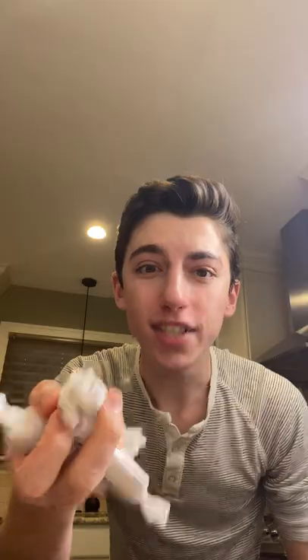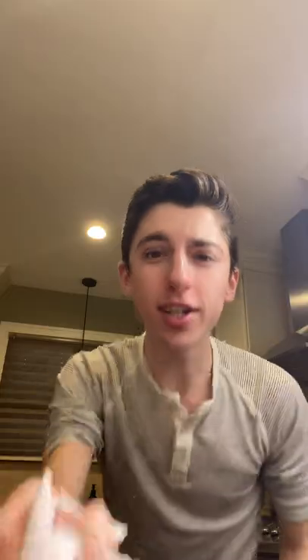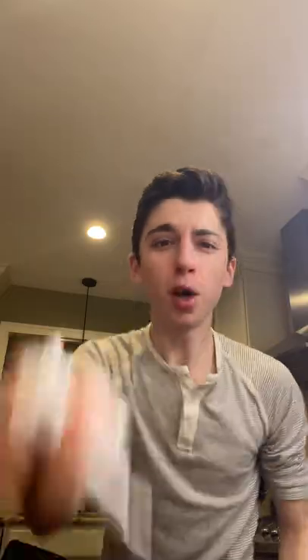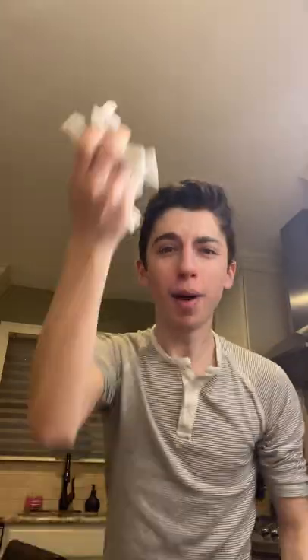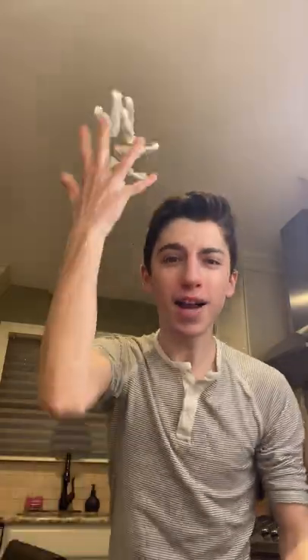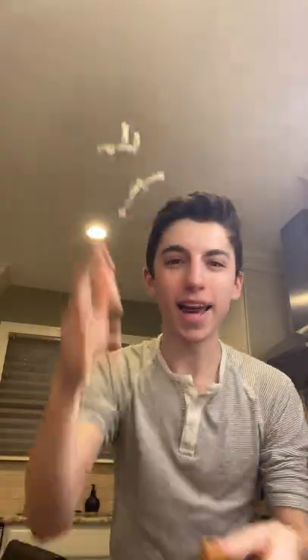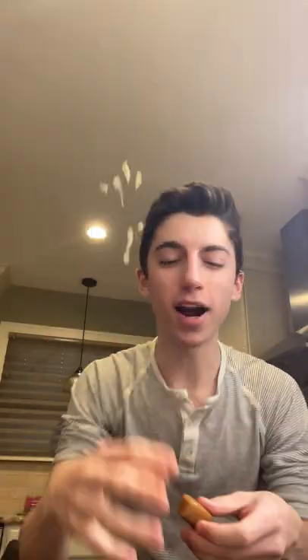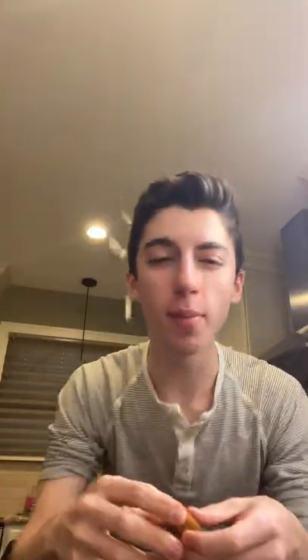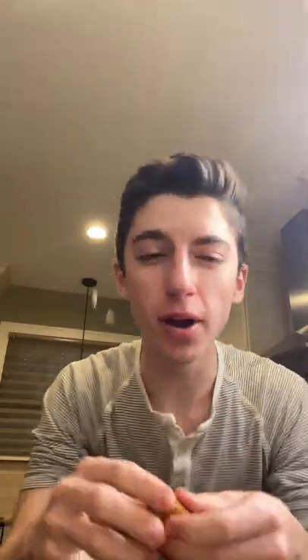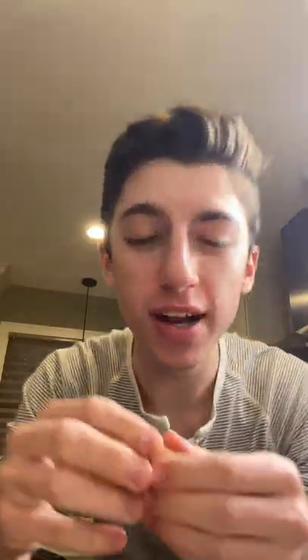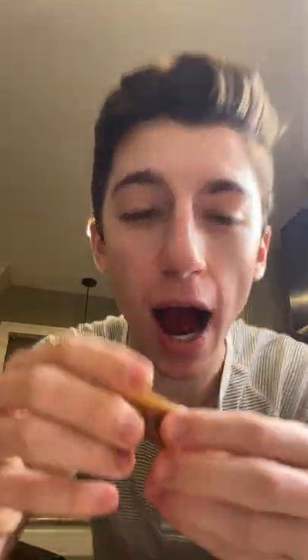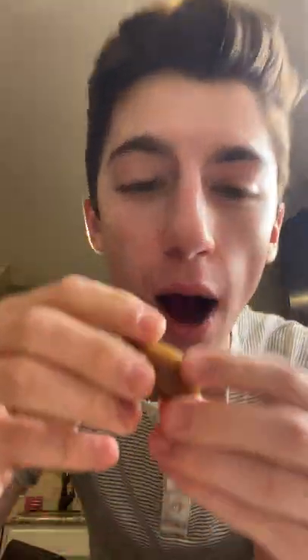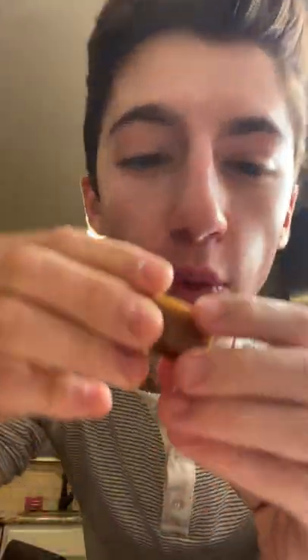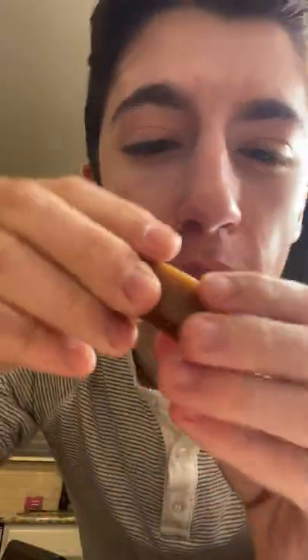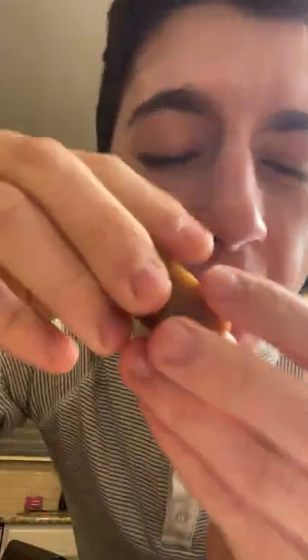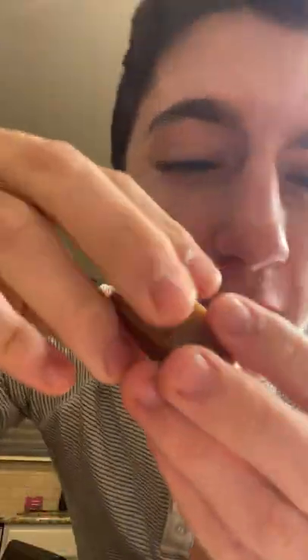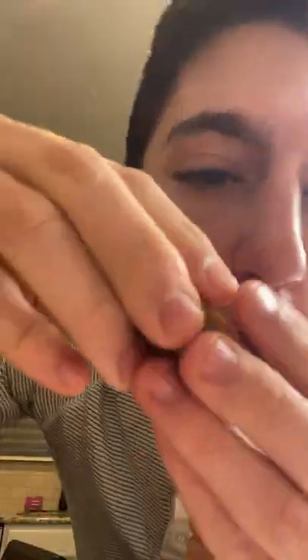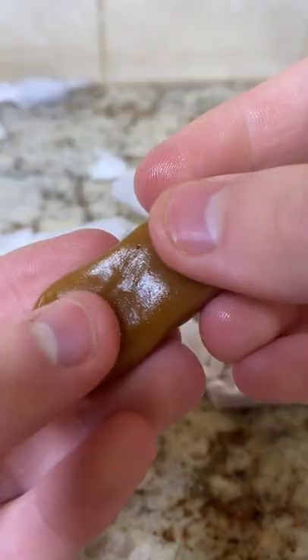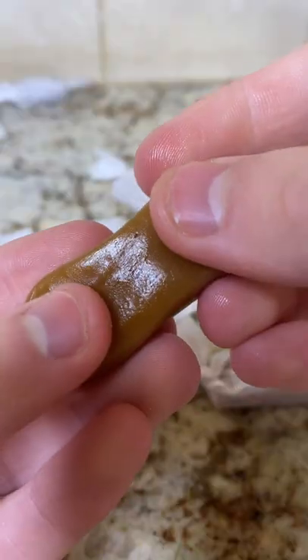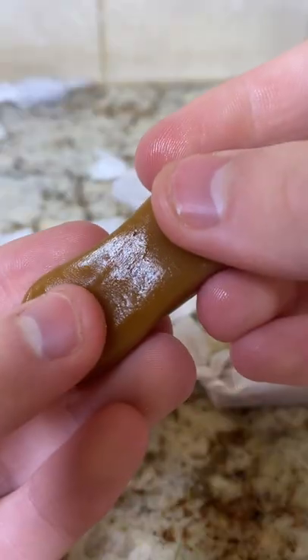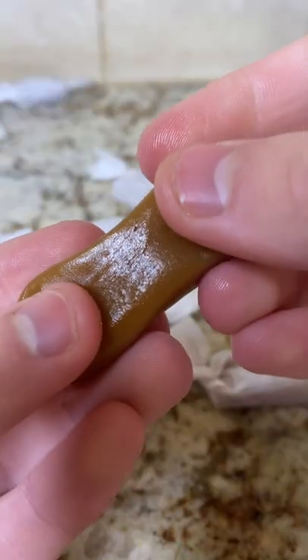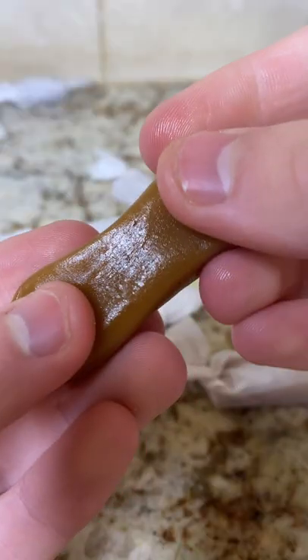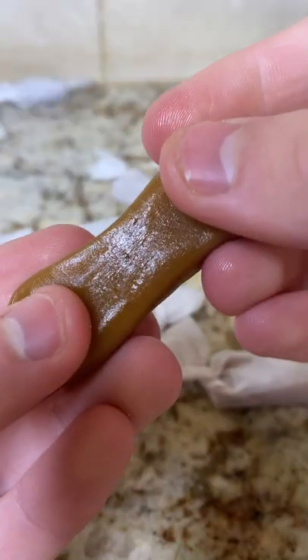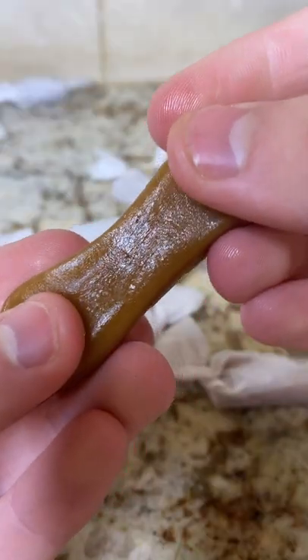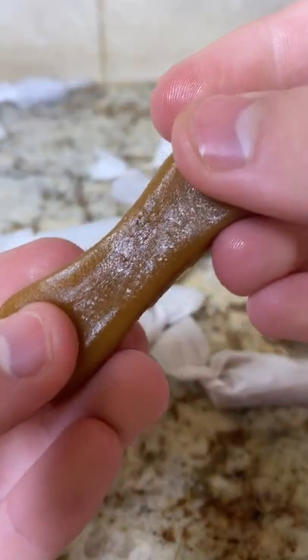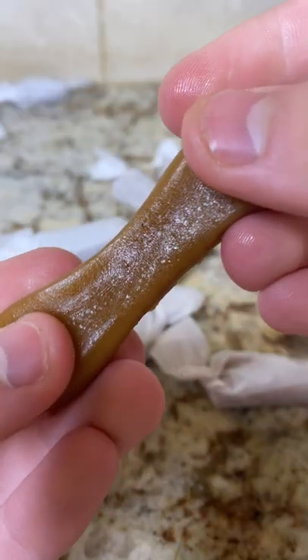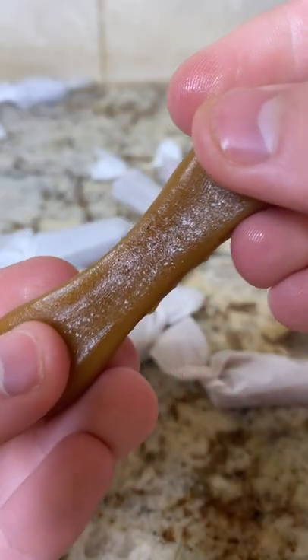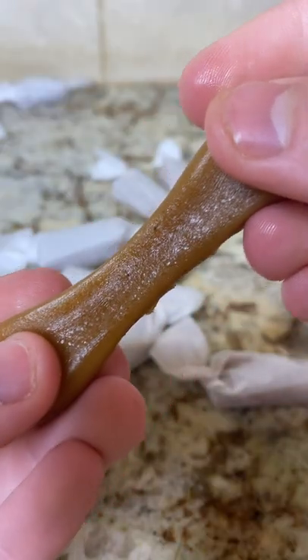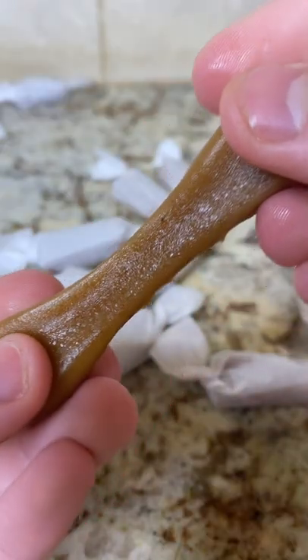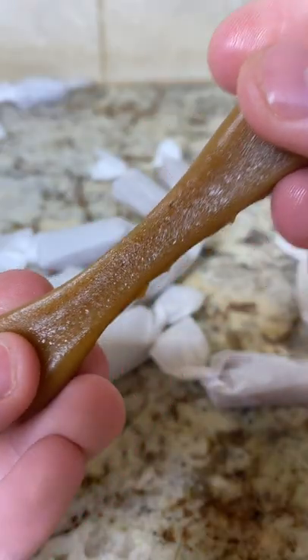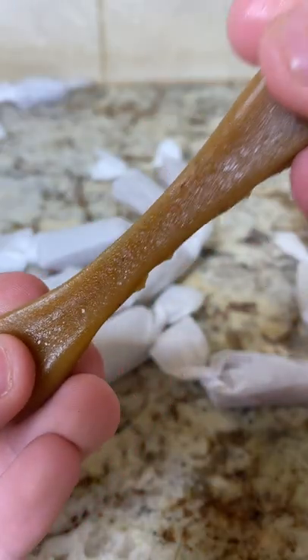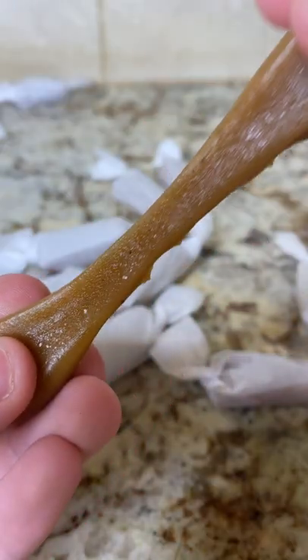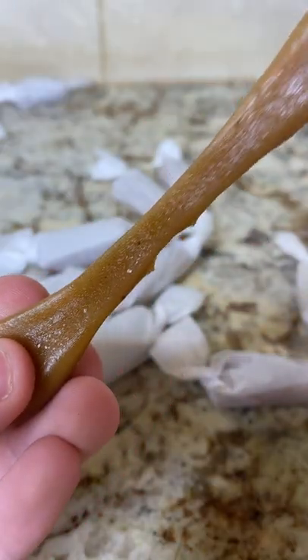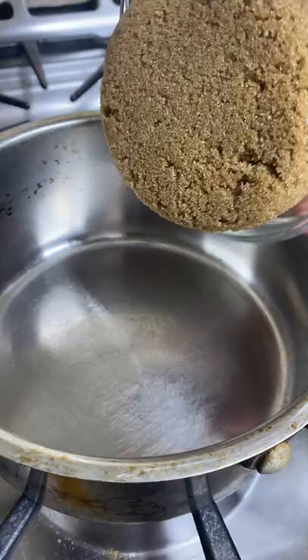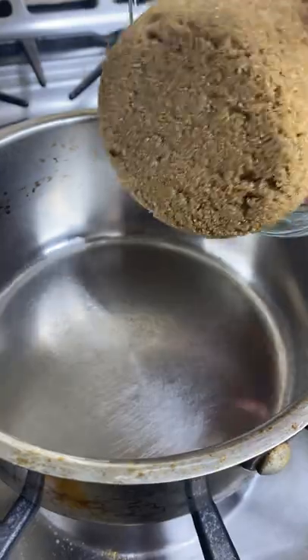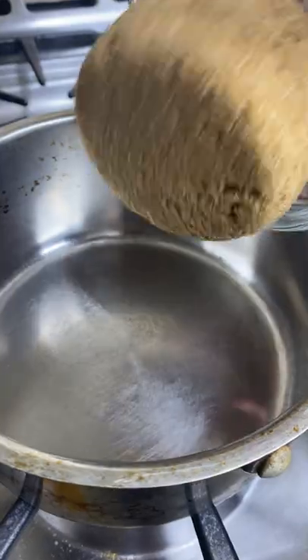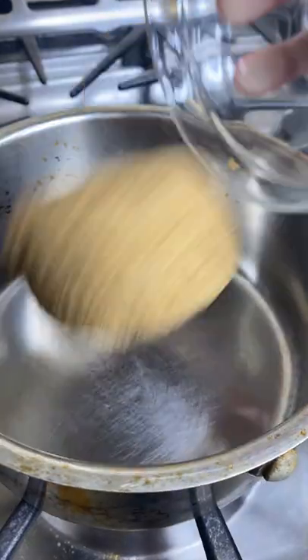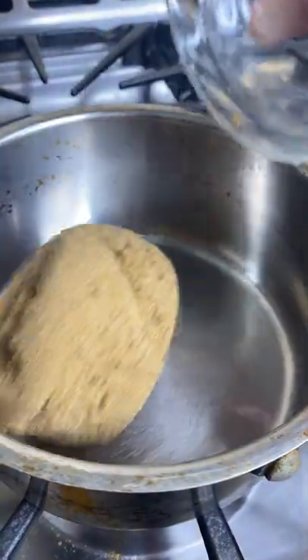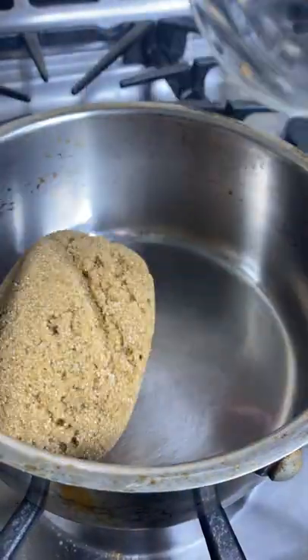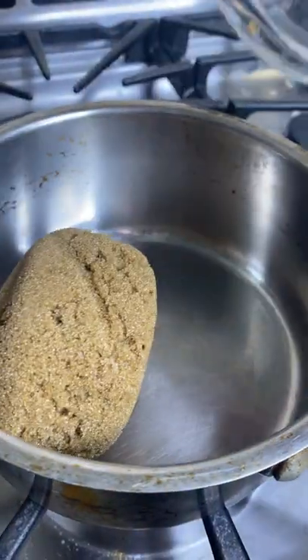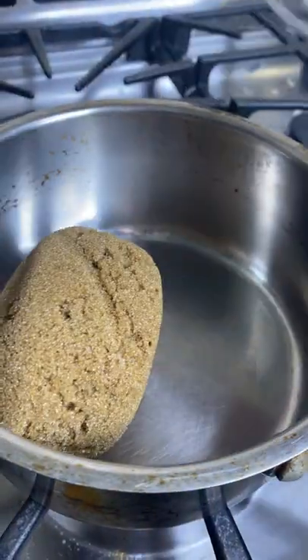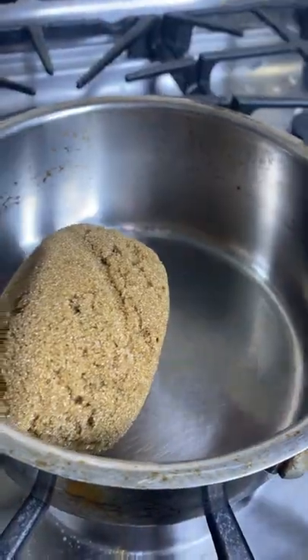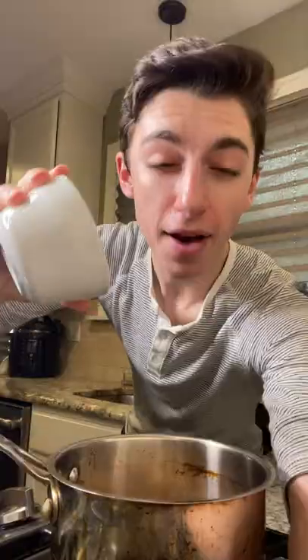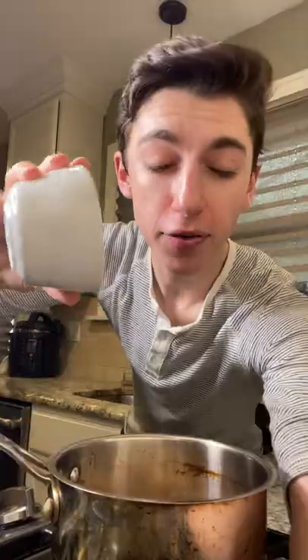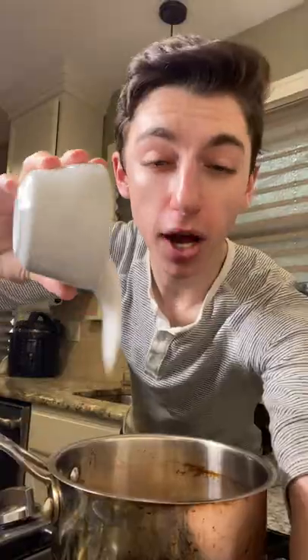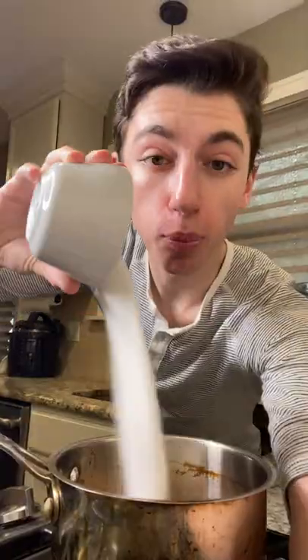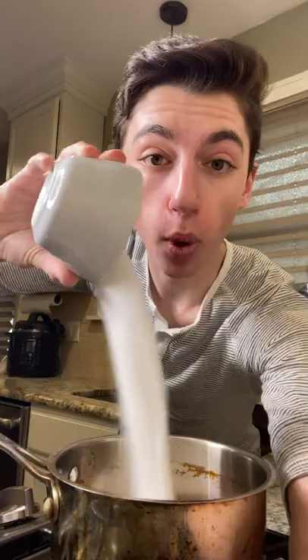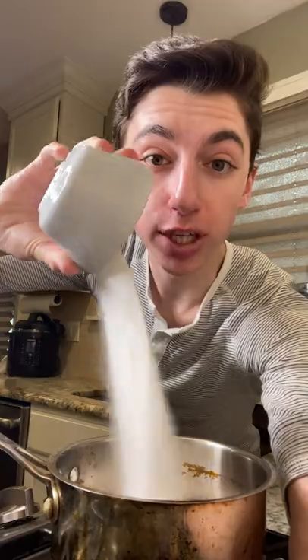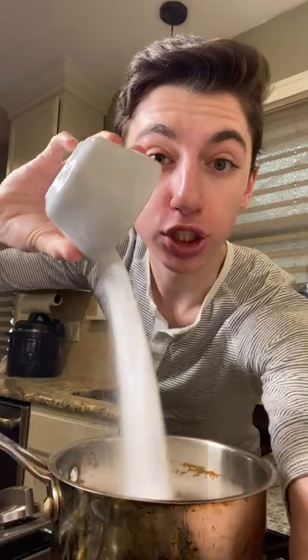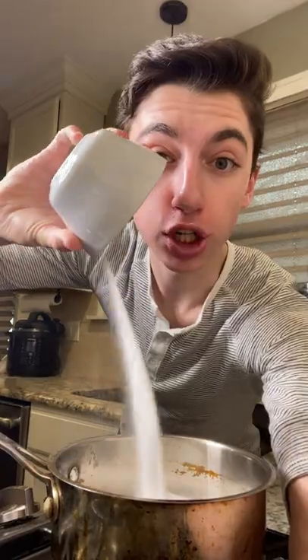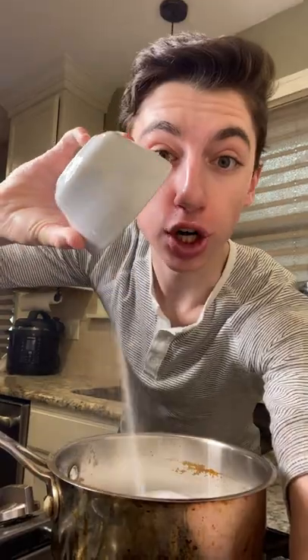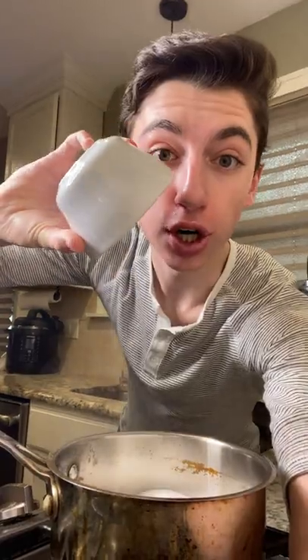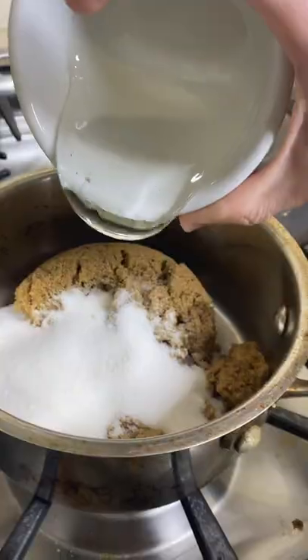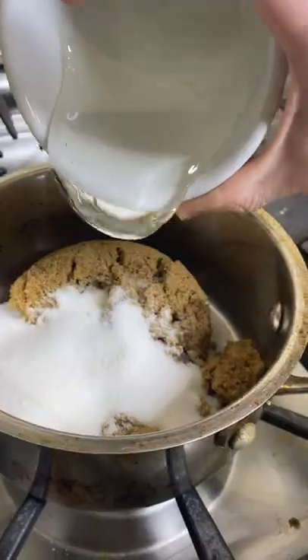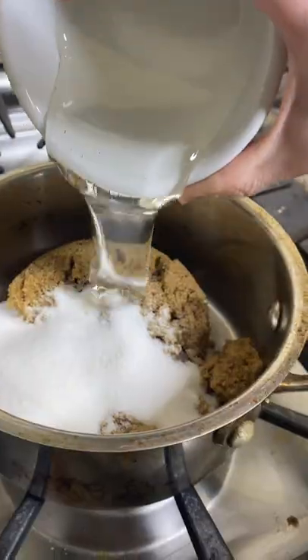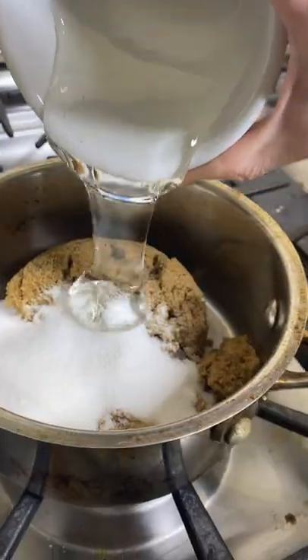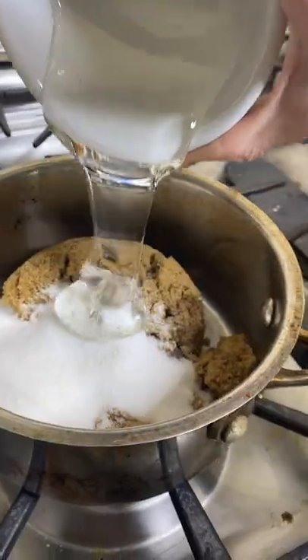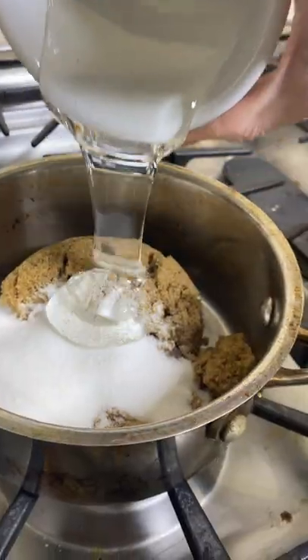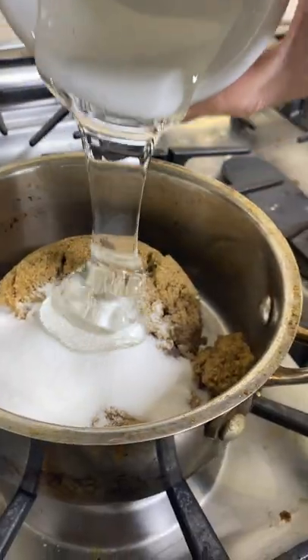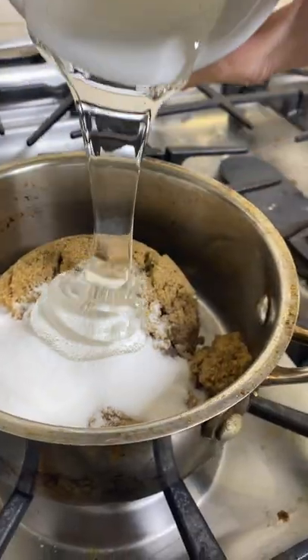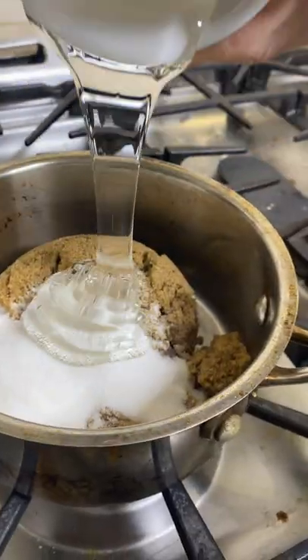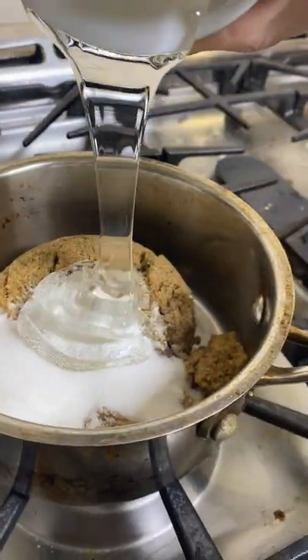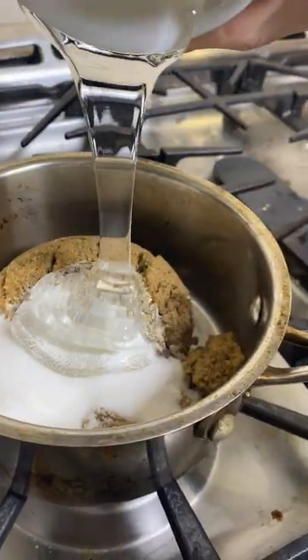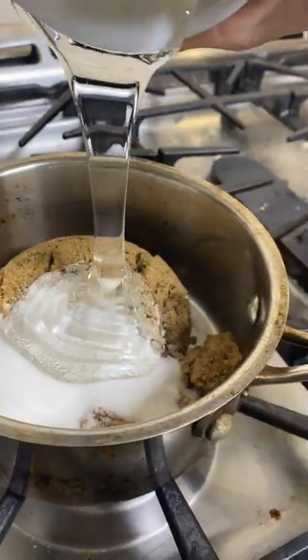We're making homemade soft caramels. You'll need one cup brown sugar, half a cup white sugar, and half a cup light corn syrup.